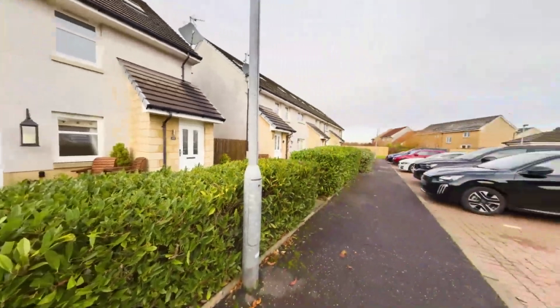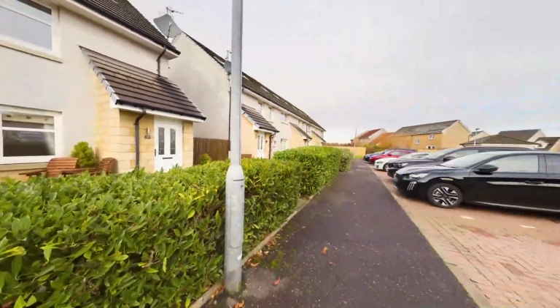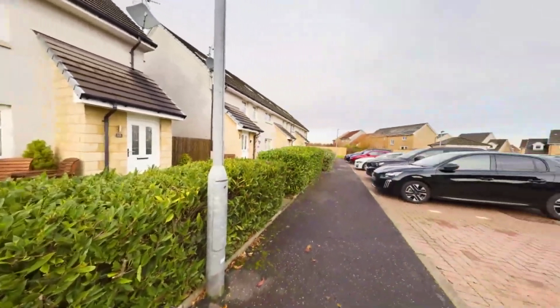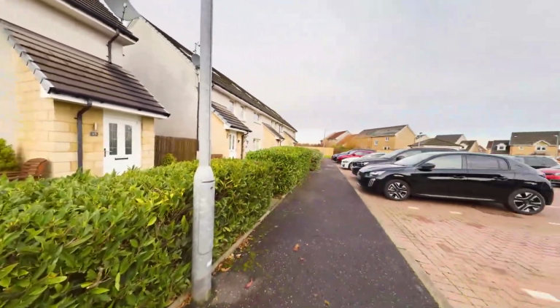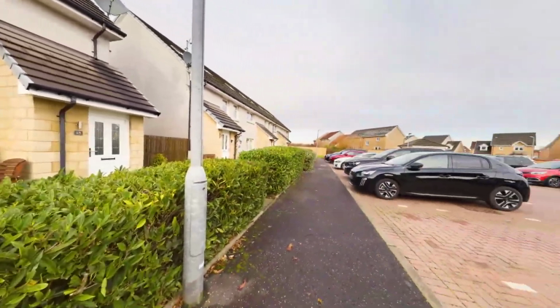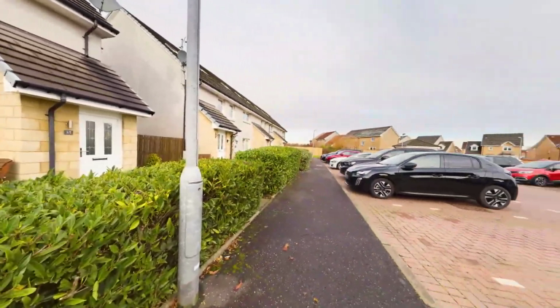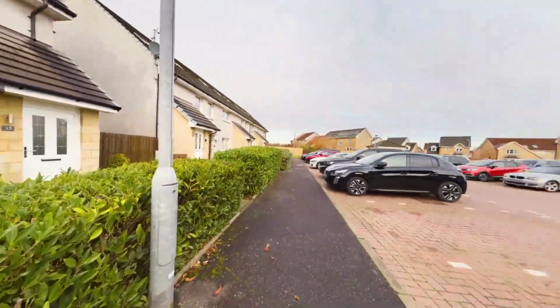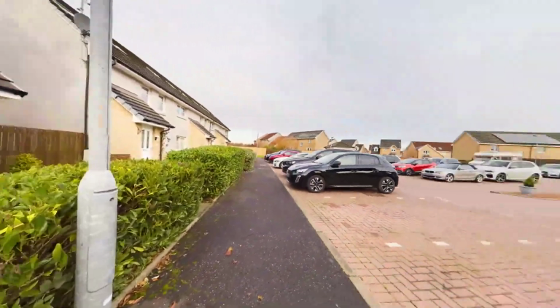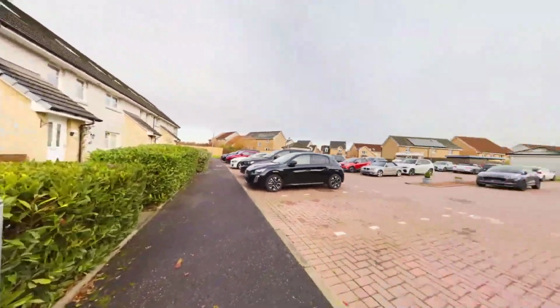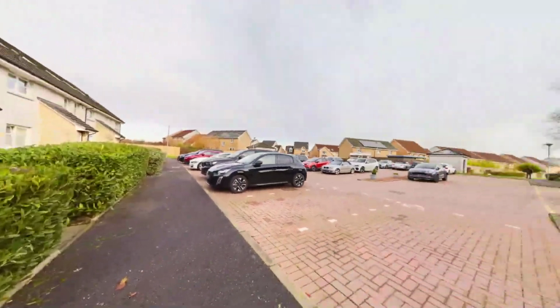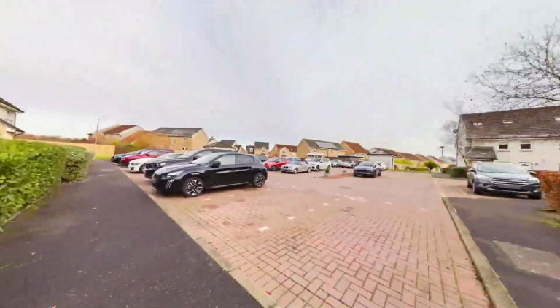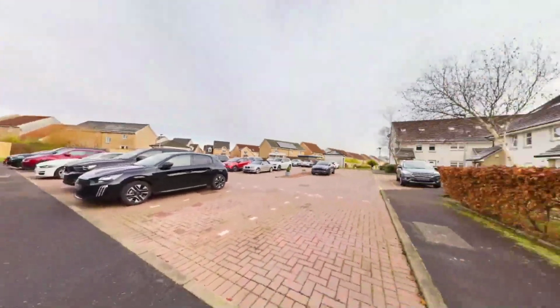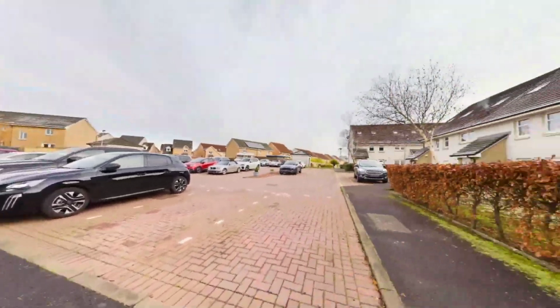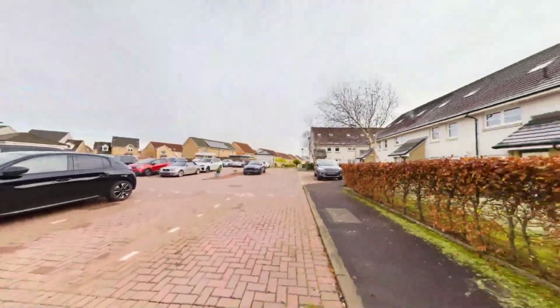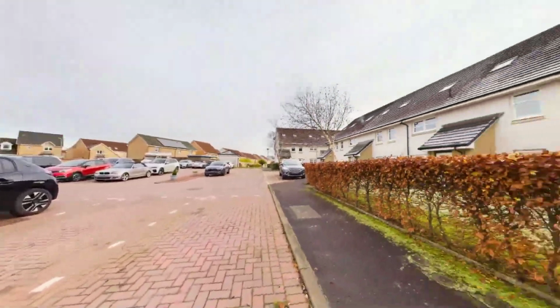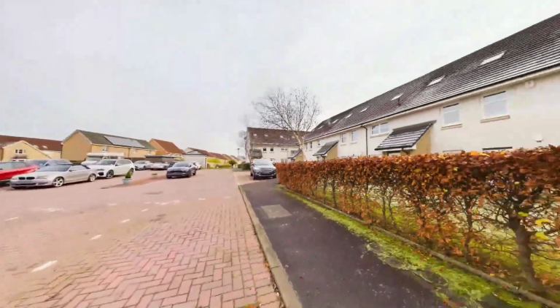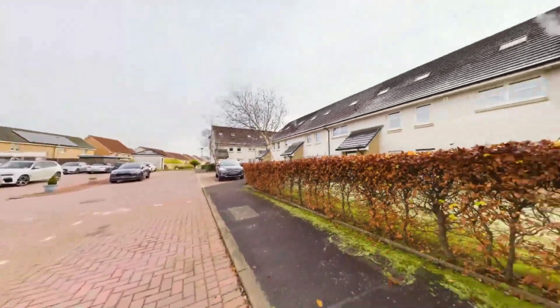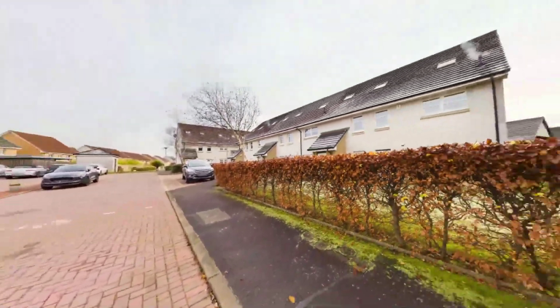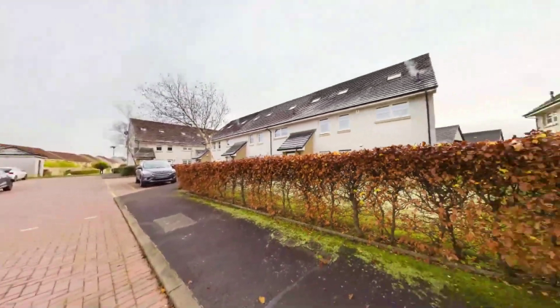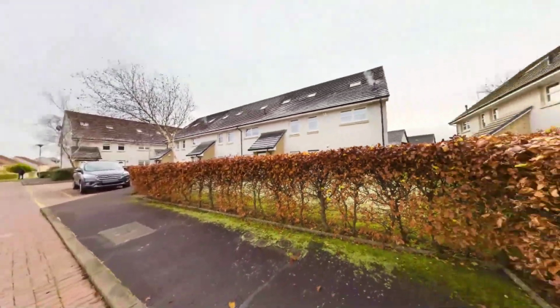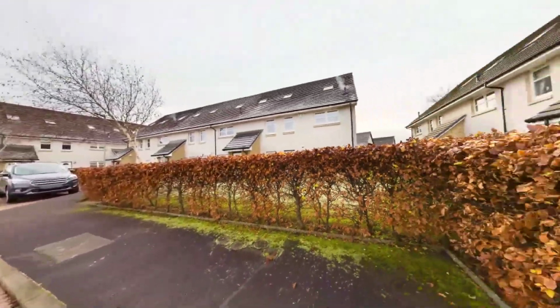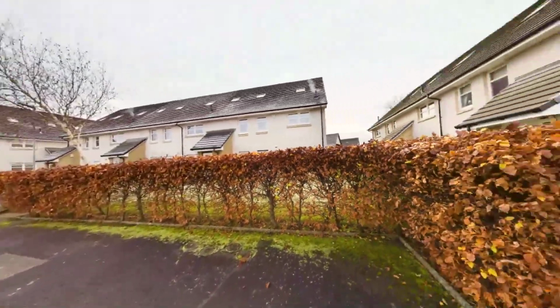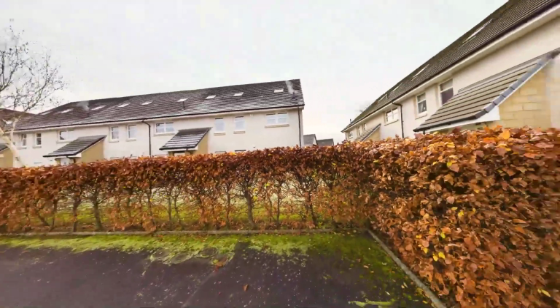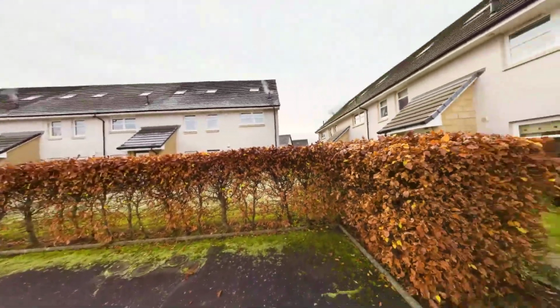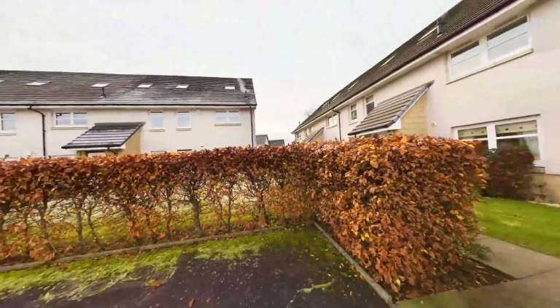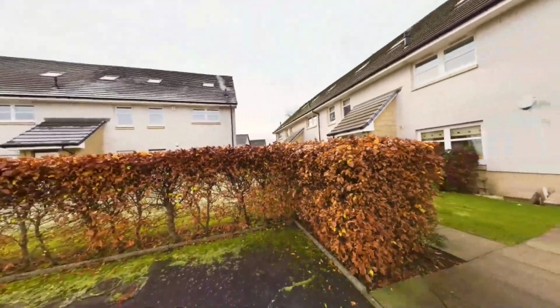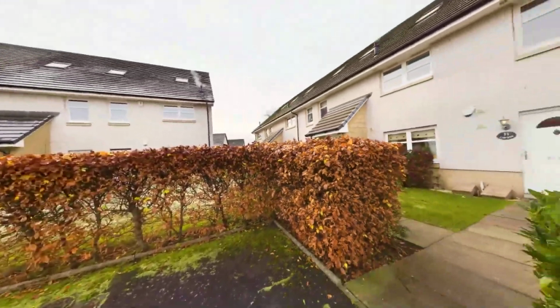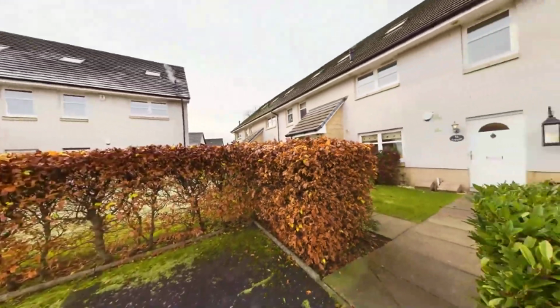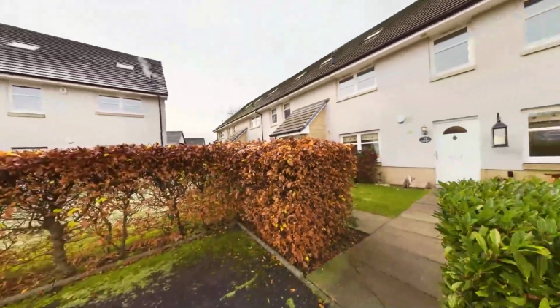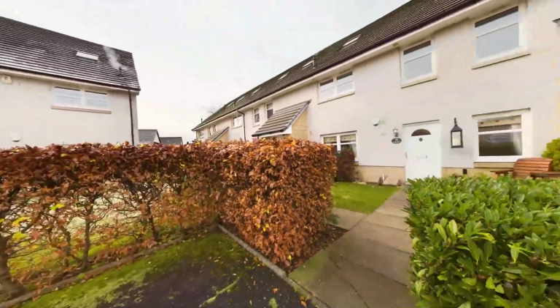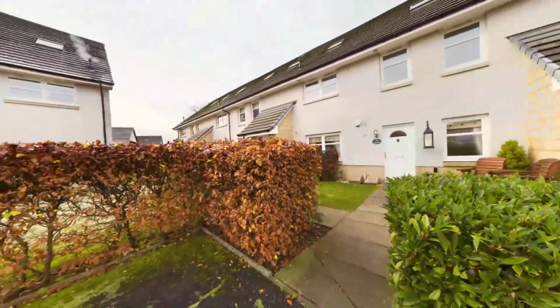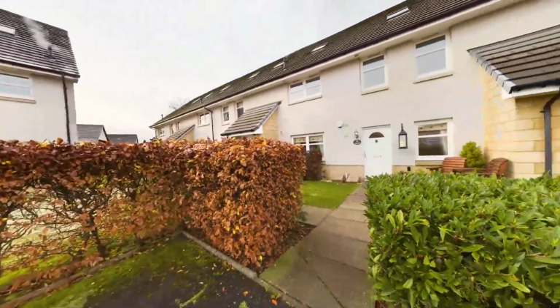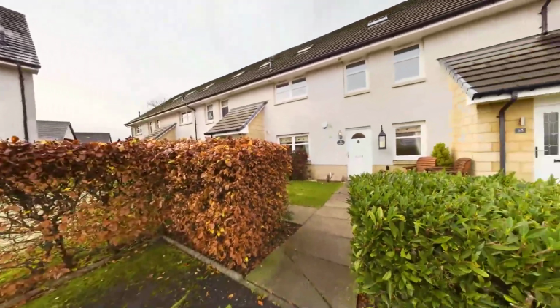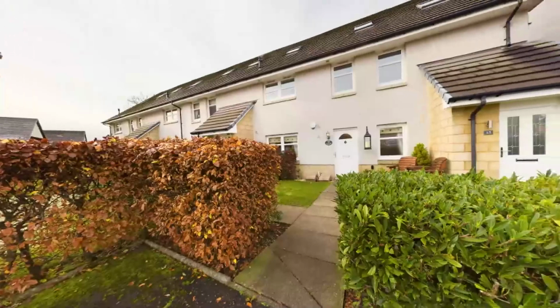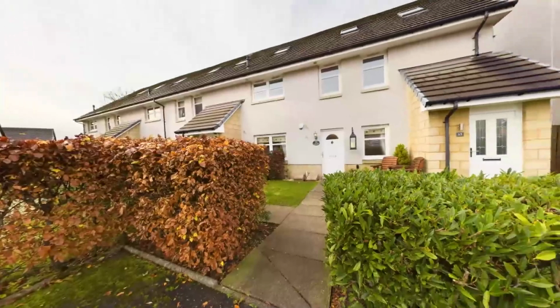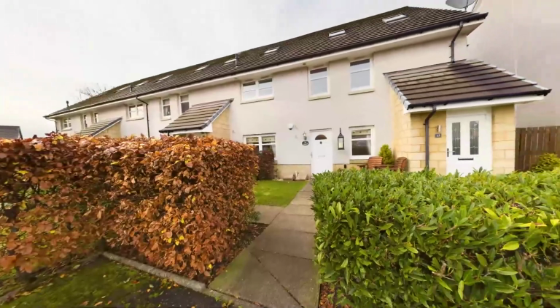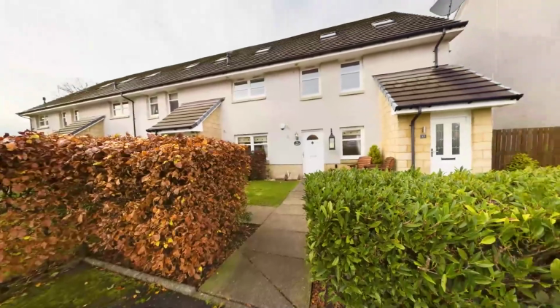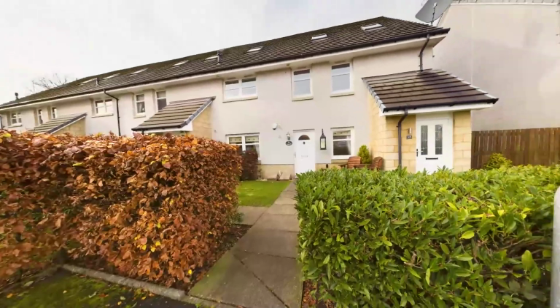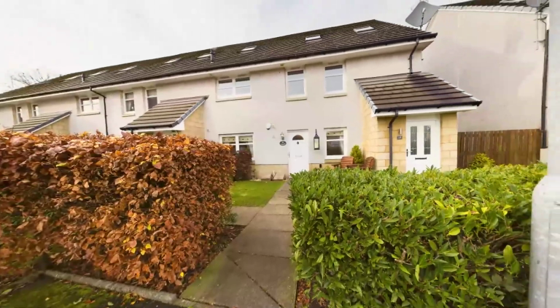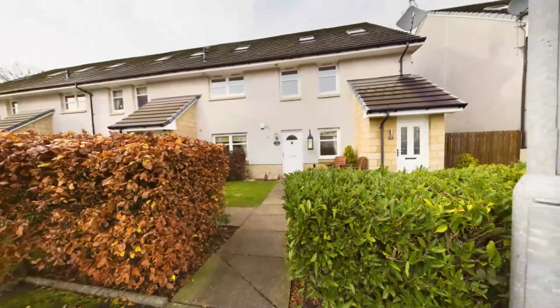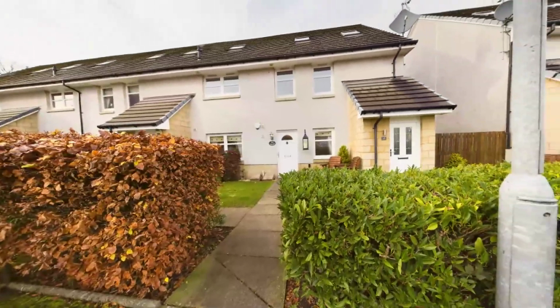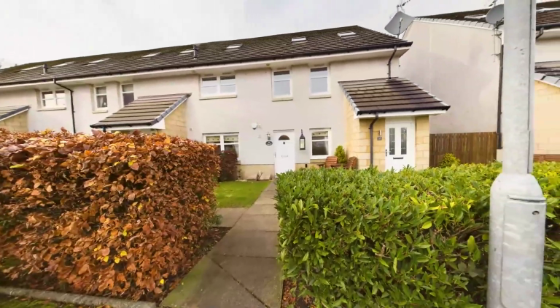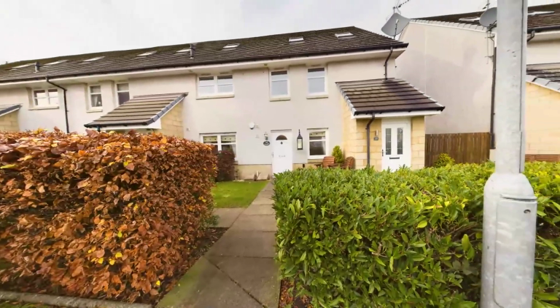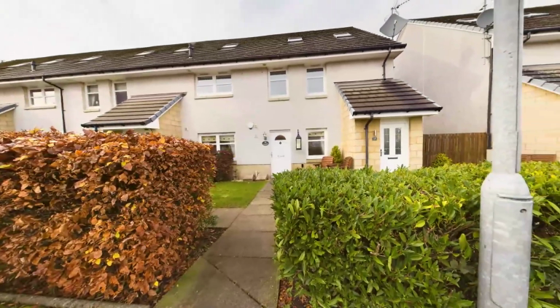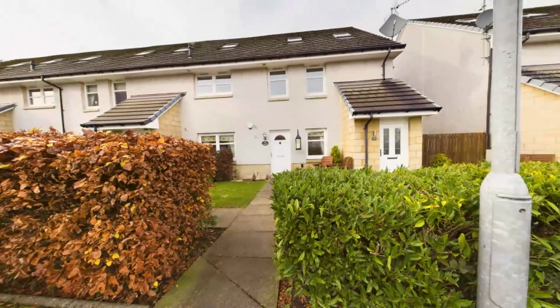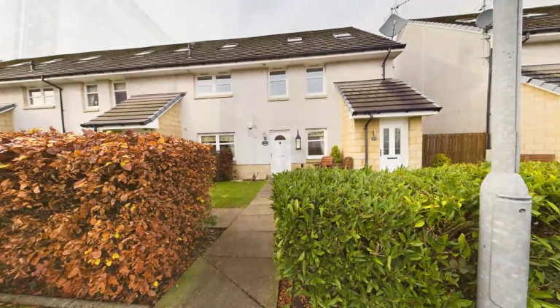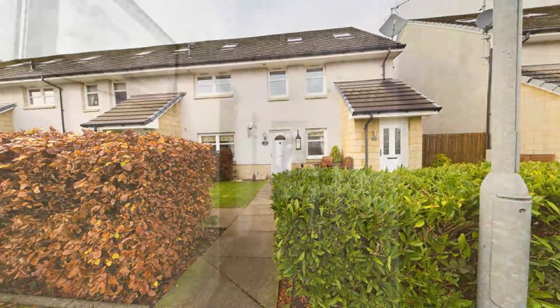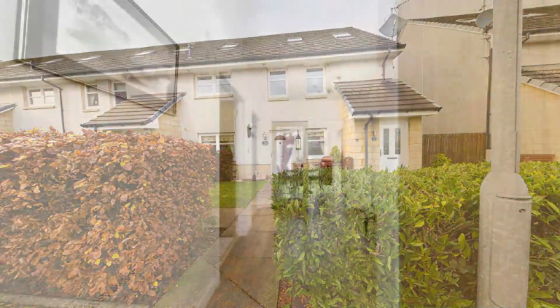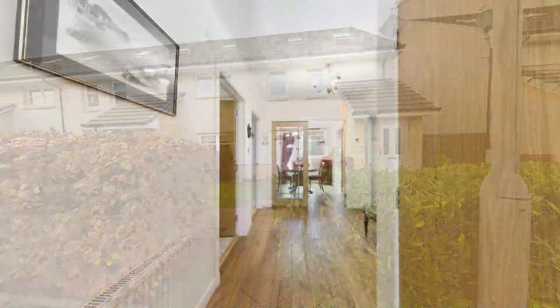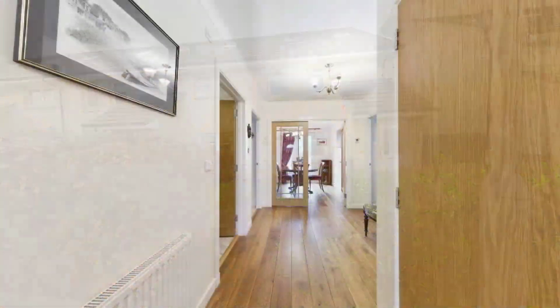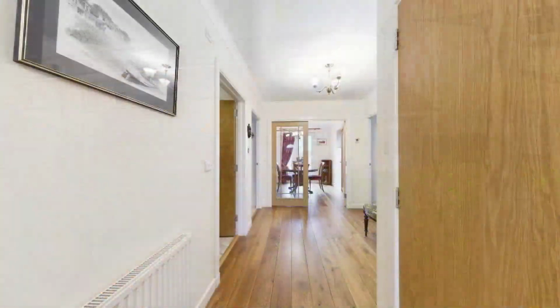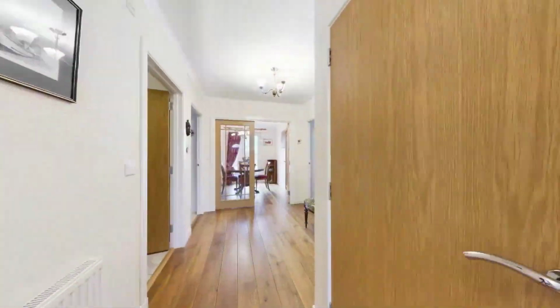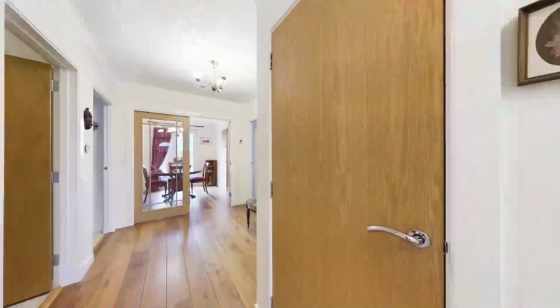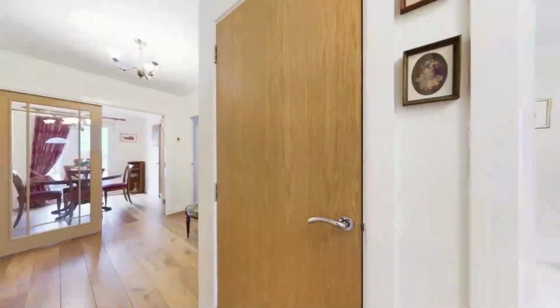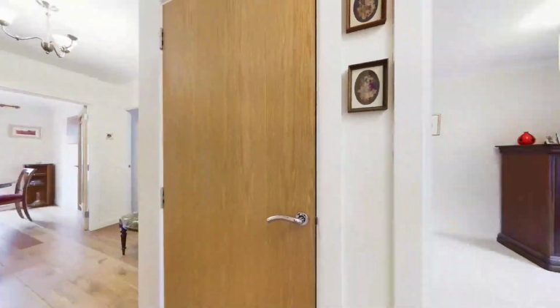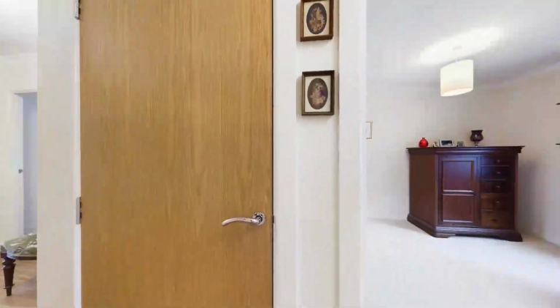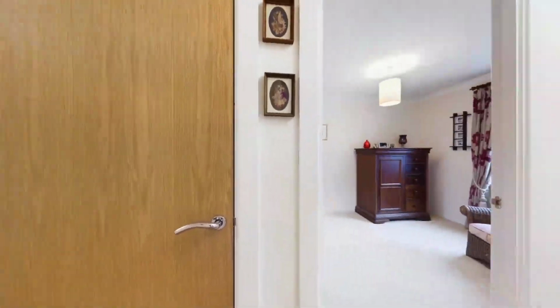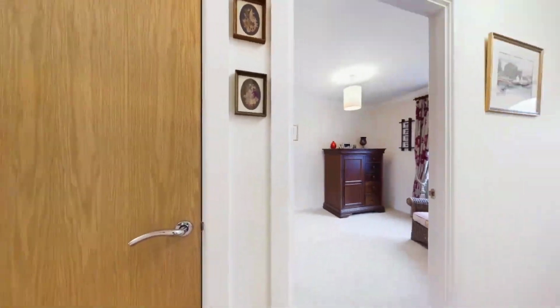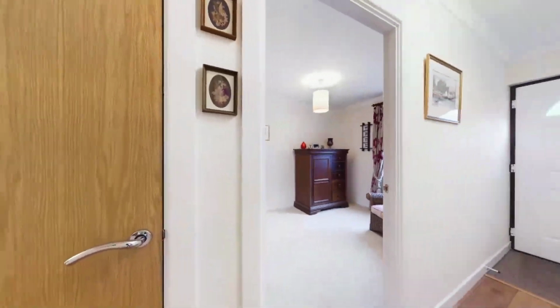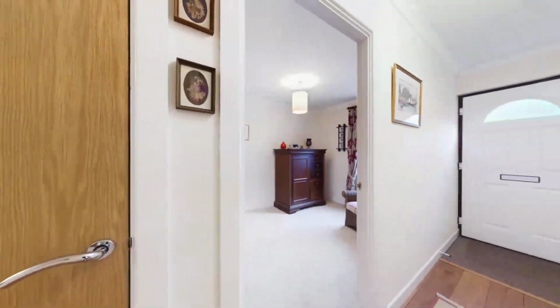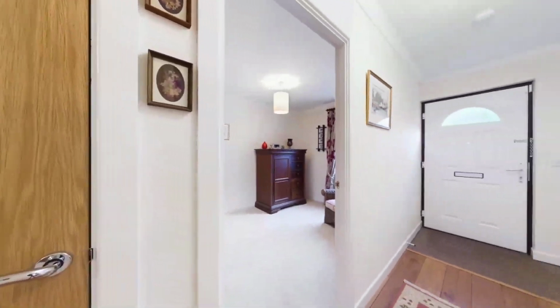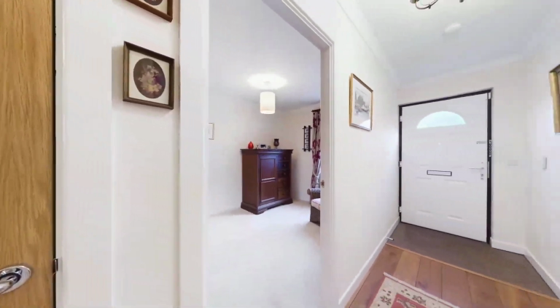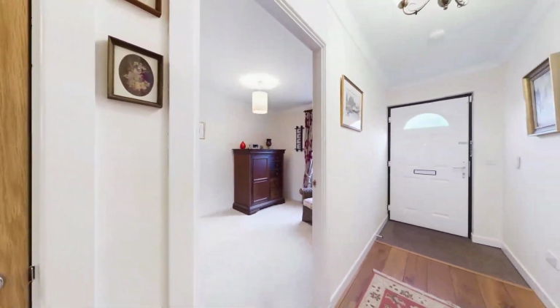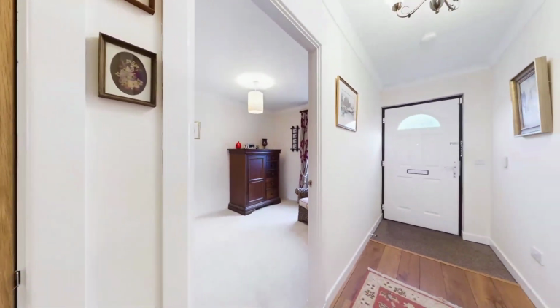This Stuart Milne Executive Garden apartment is entered by the main door on the ground level and has gardens to both the front and rear.